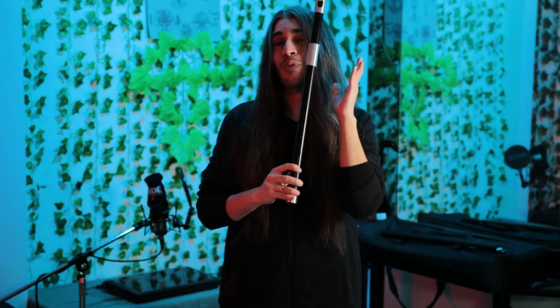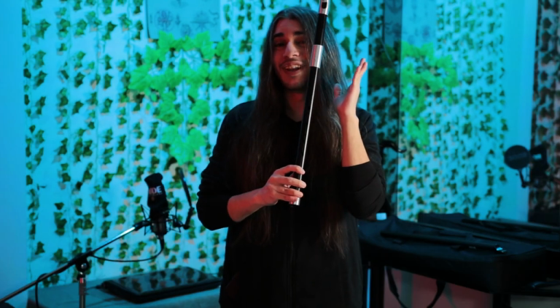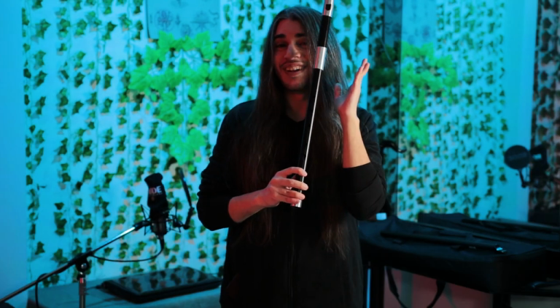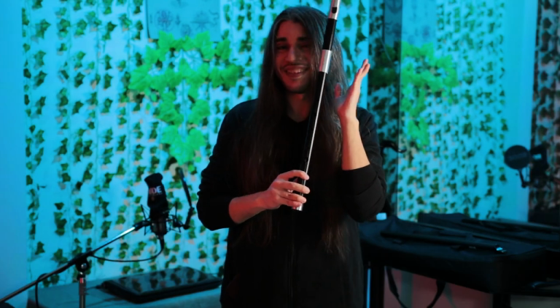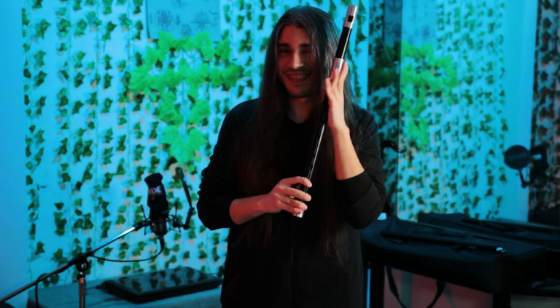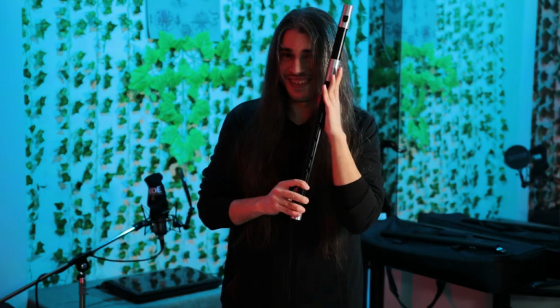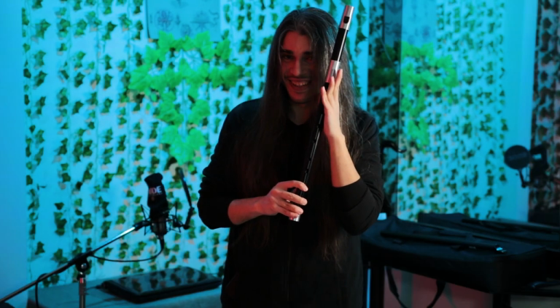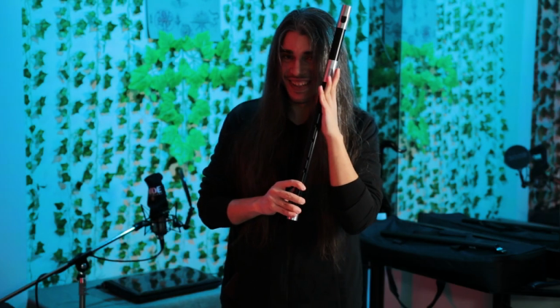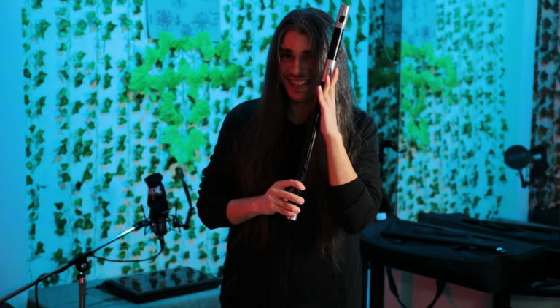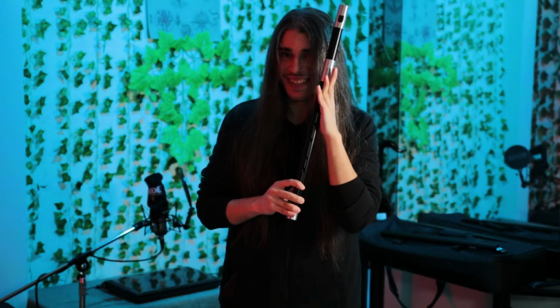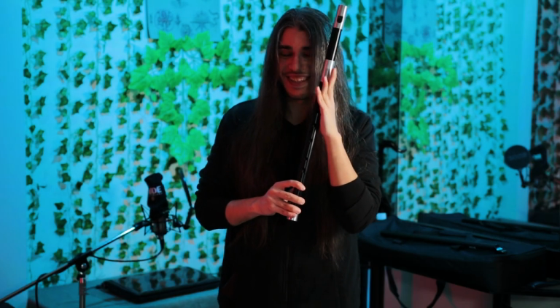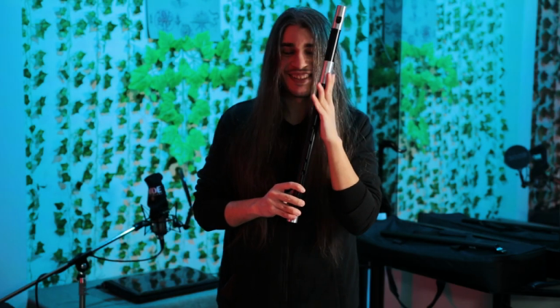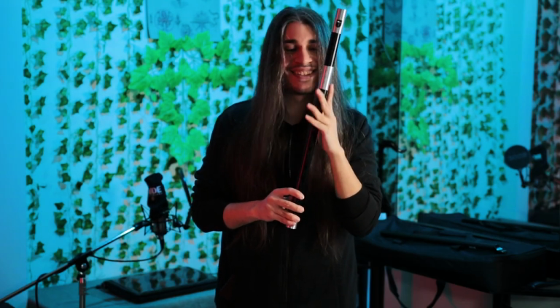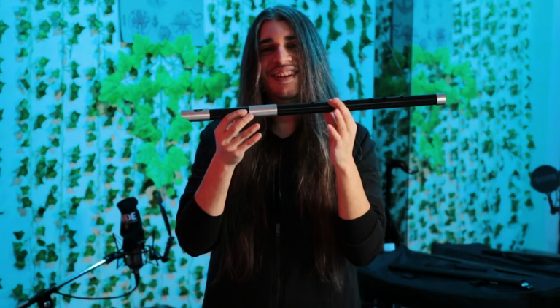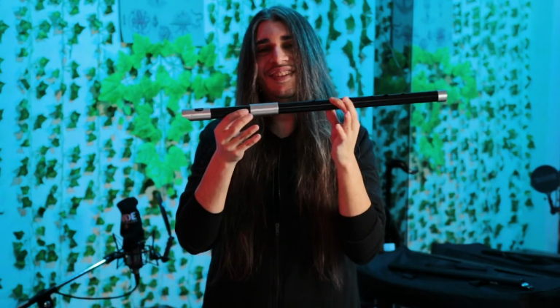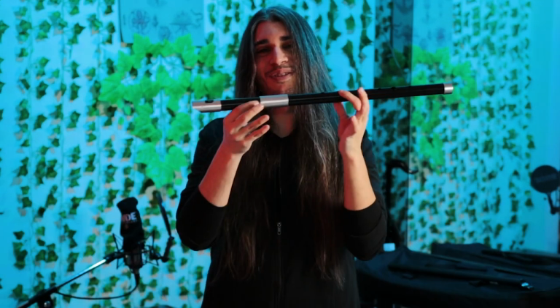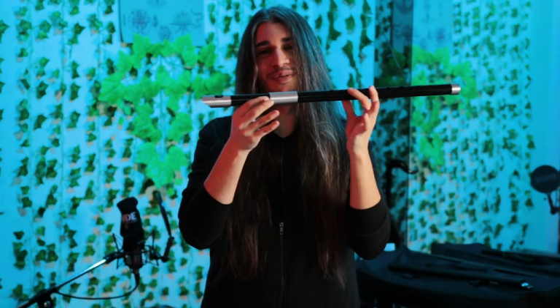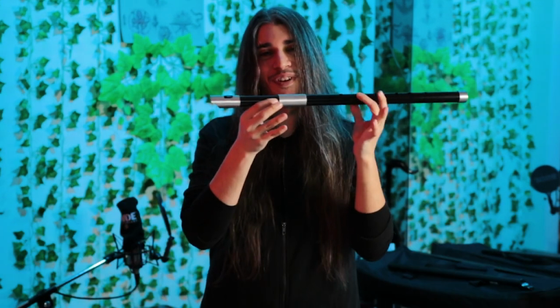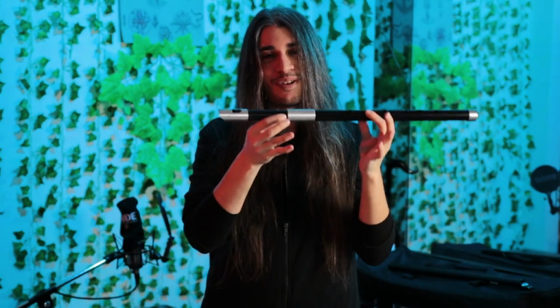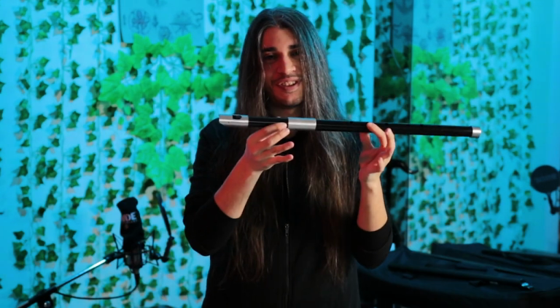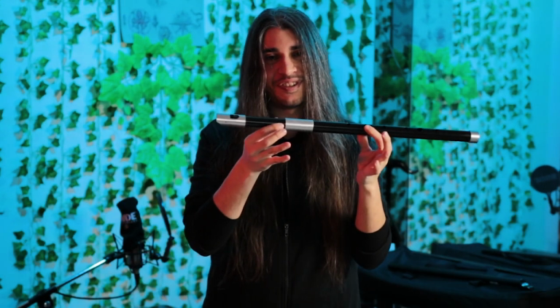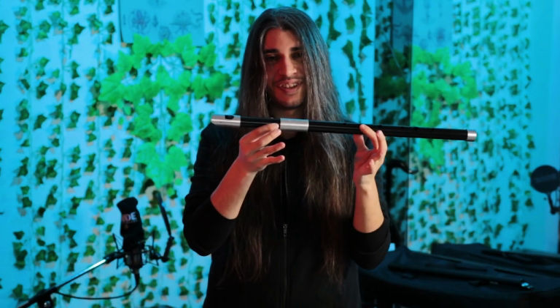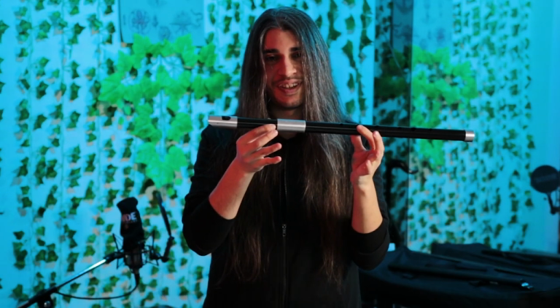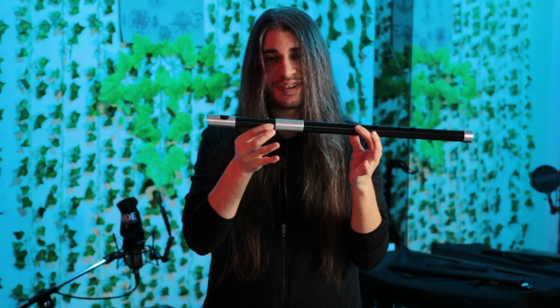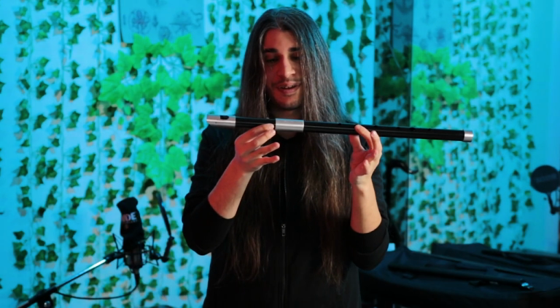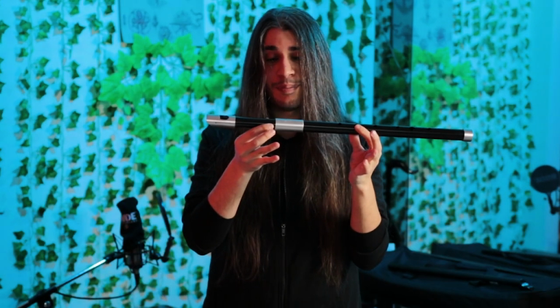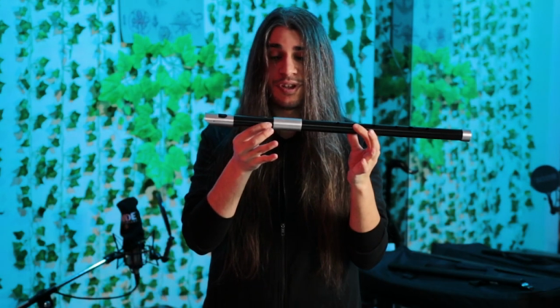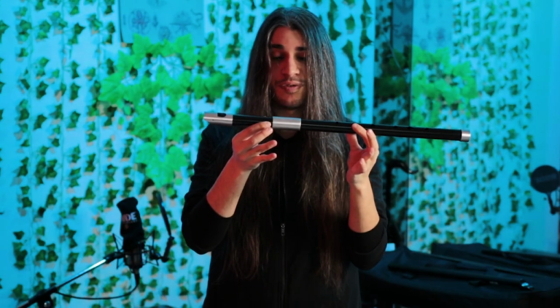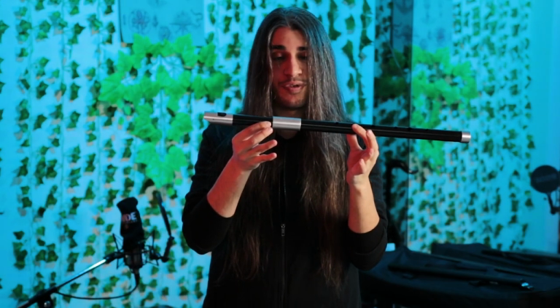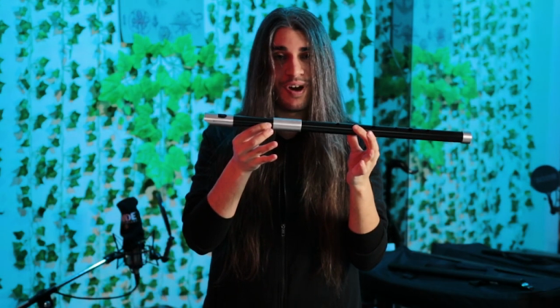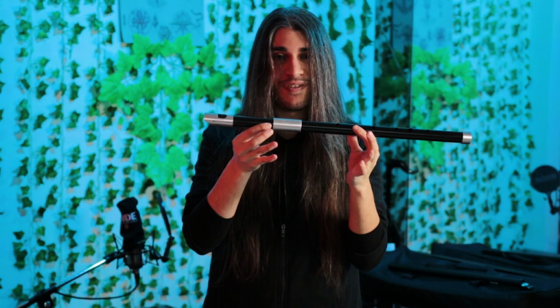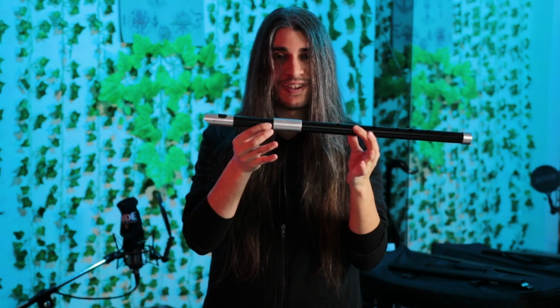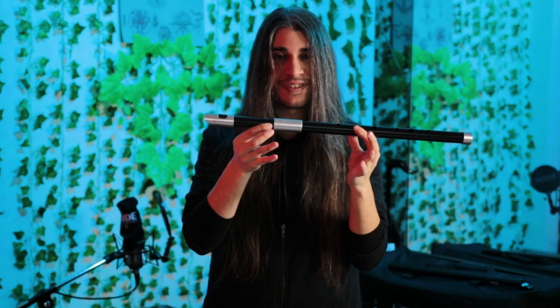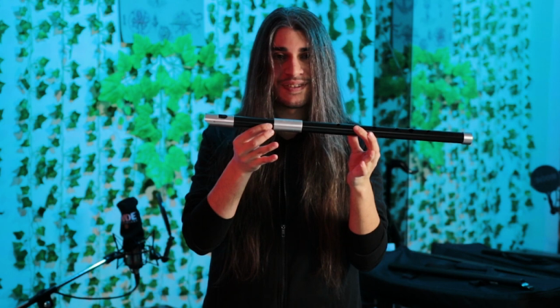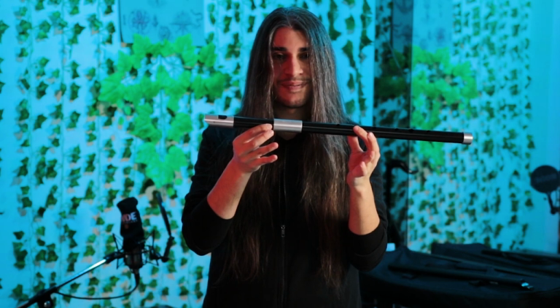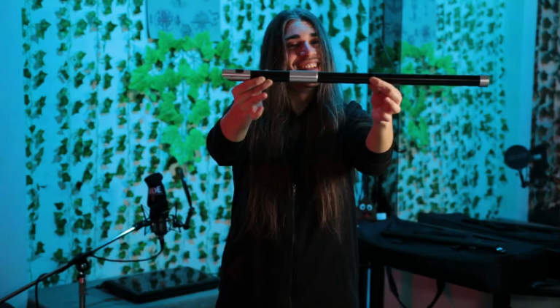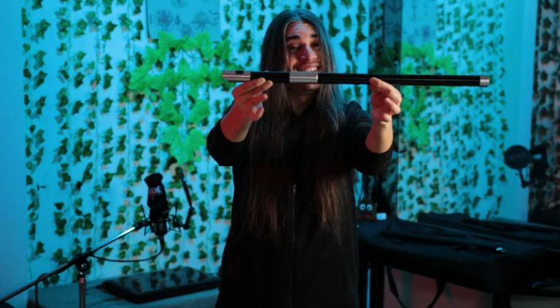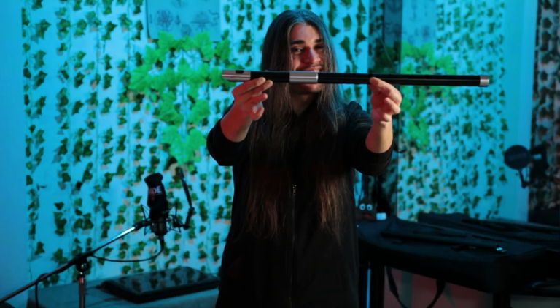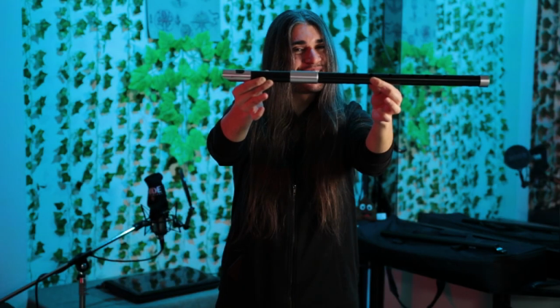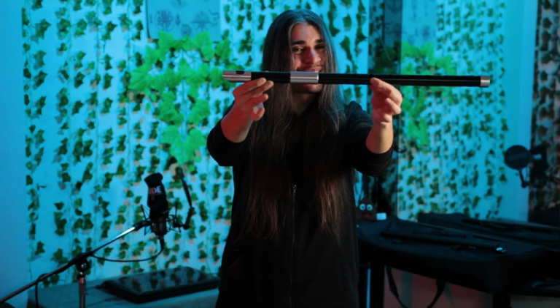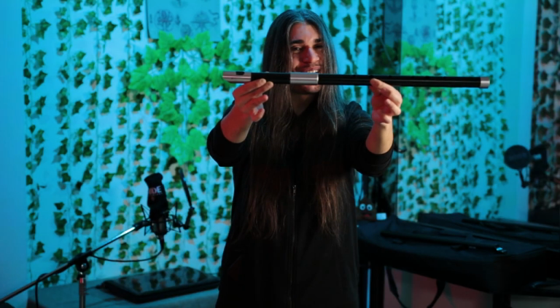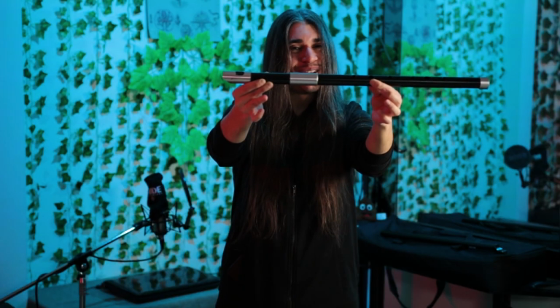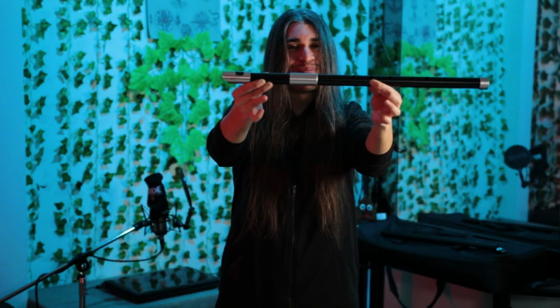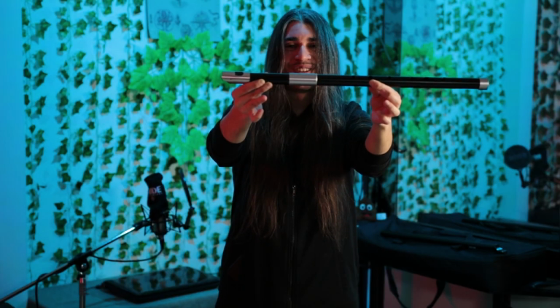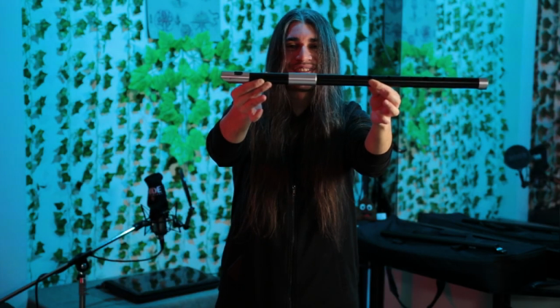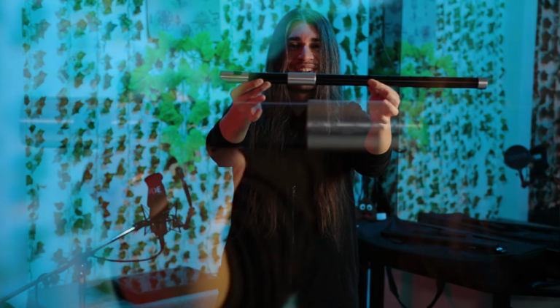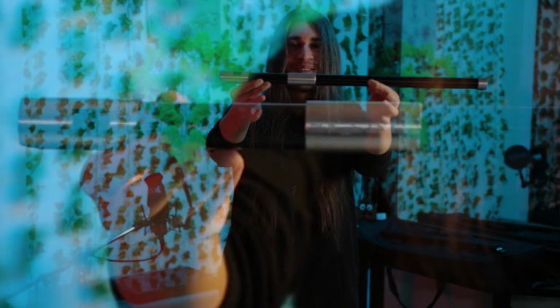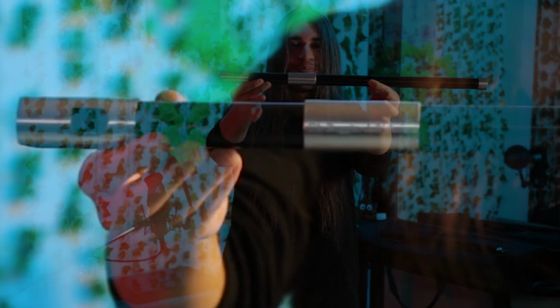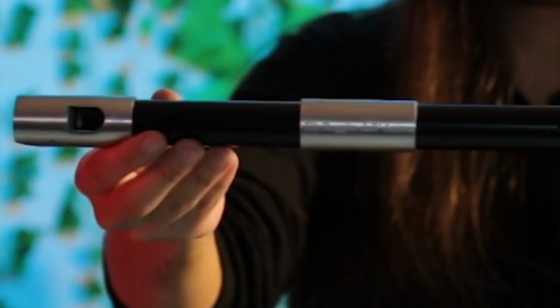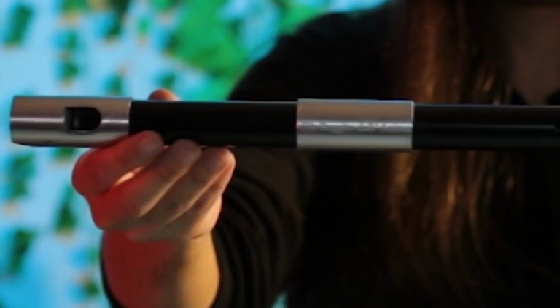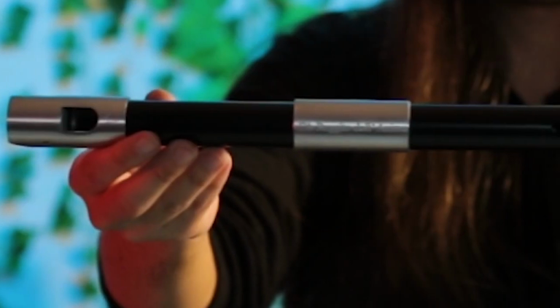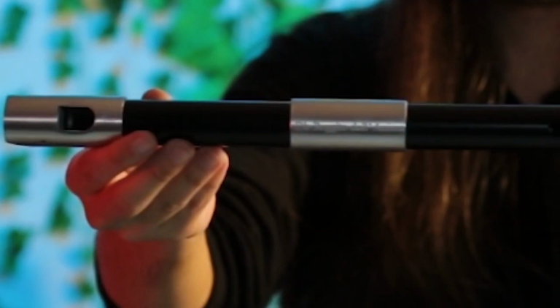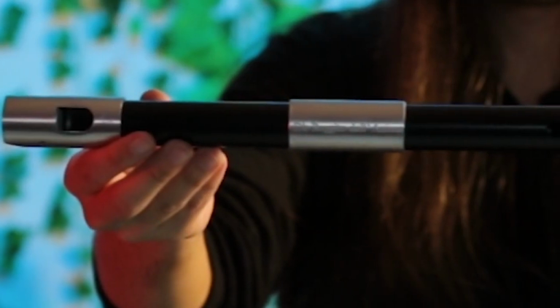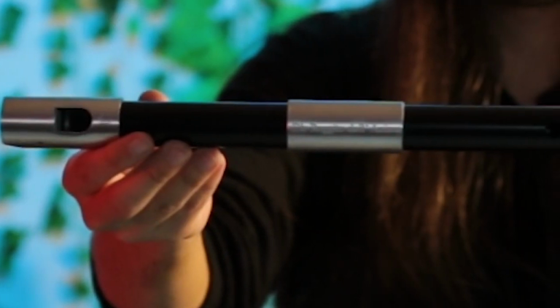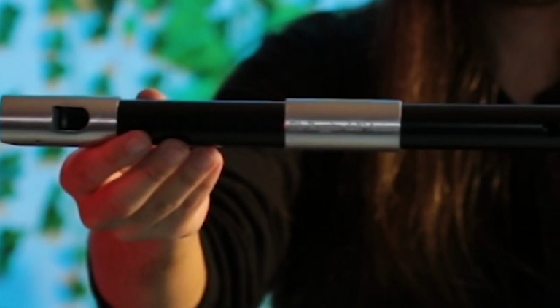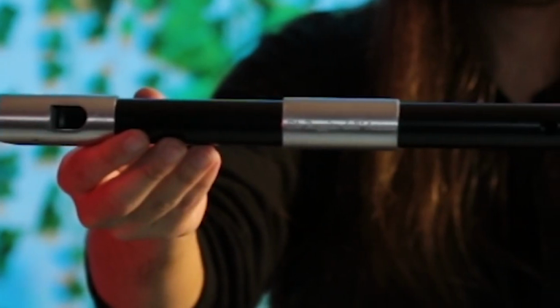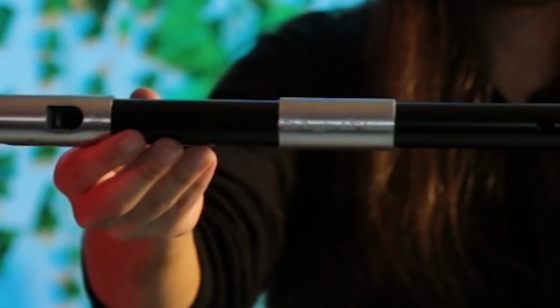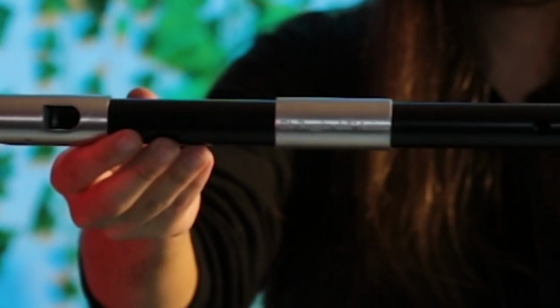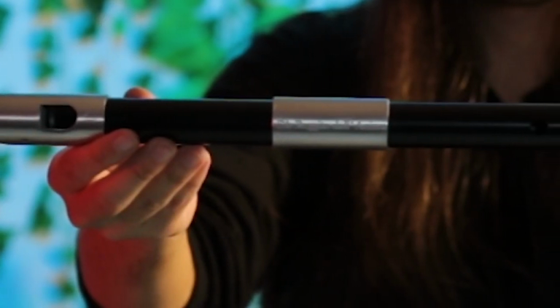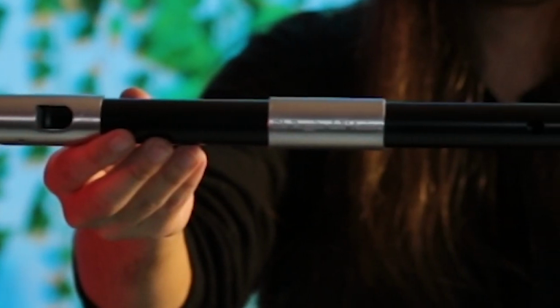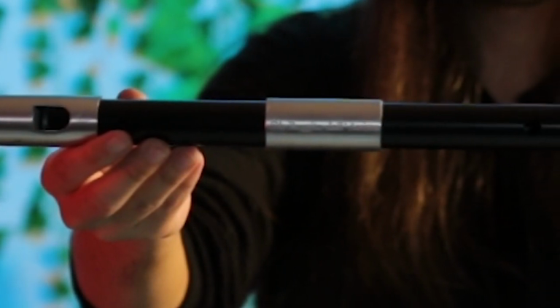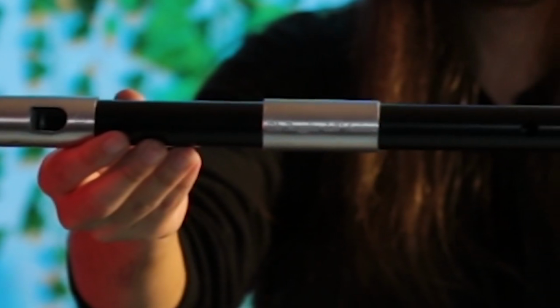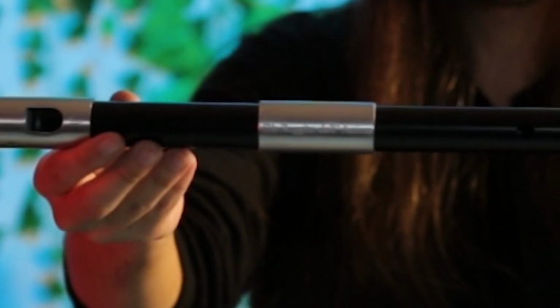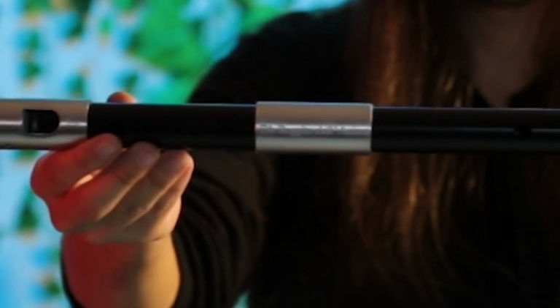And one last thing — I think you've already seen it, but if you haven't, there's your name on the center part of the whistle, and it's amazing.